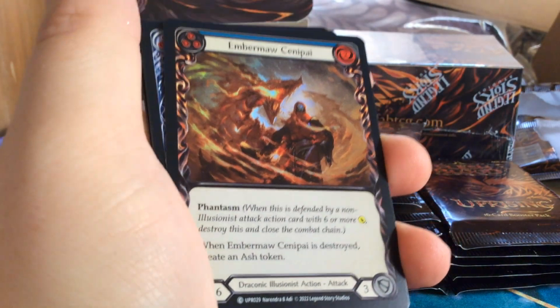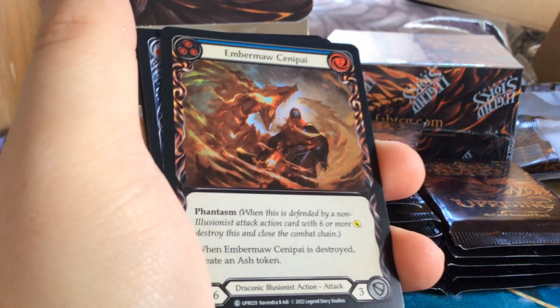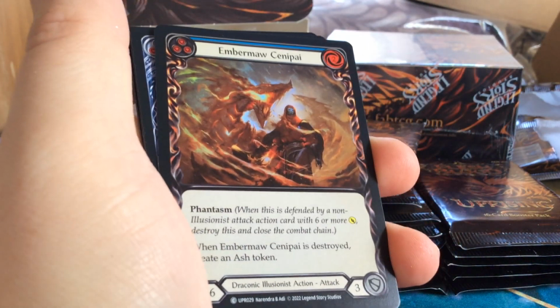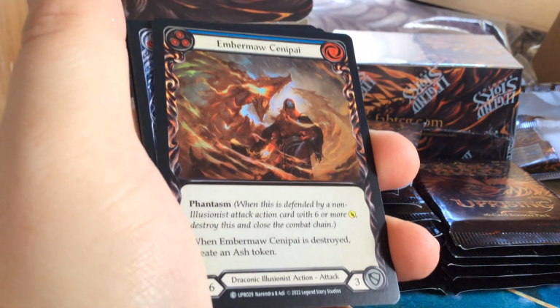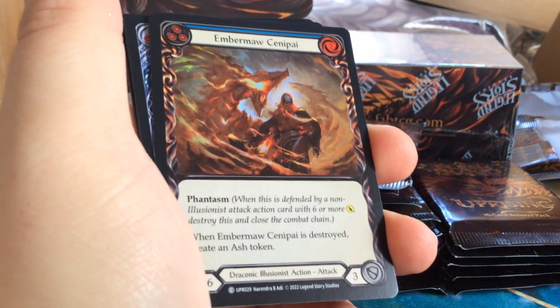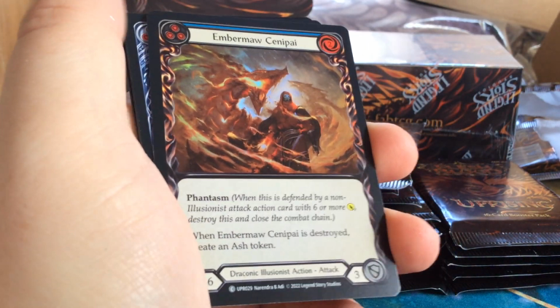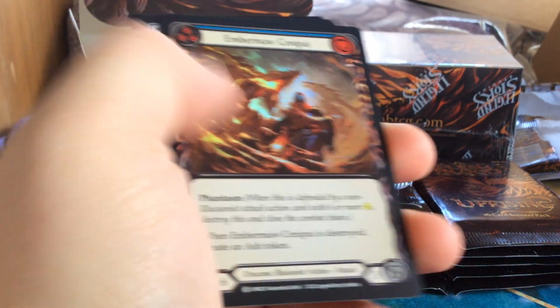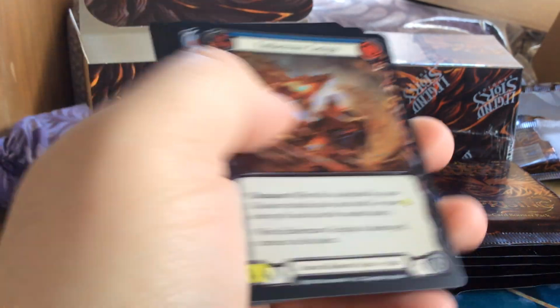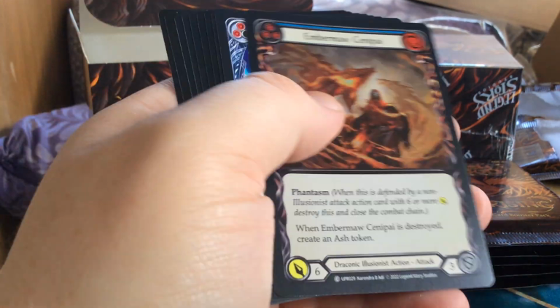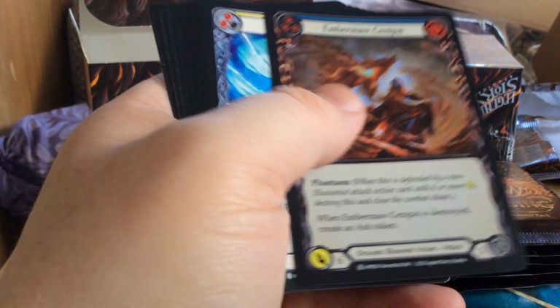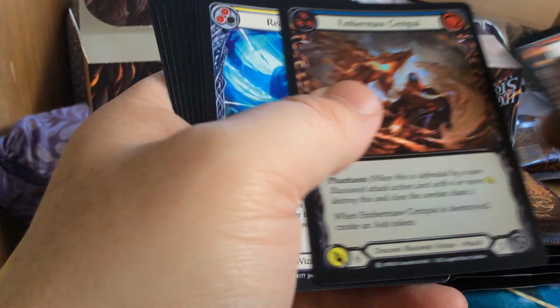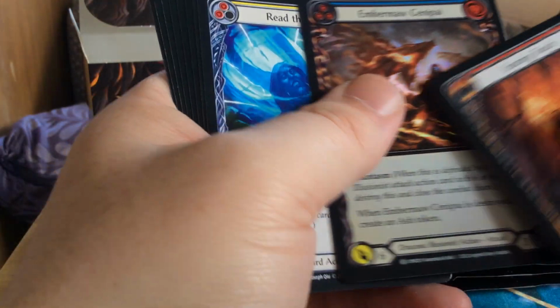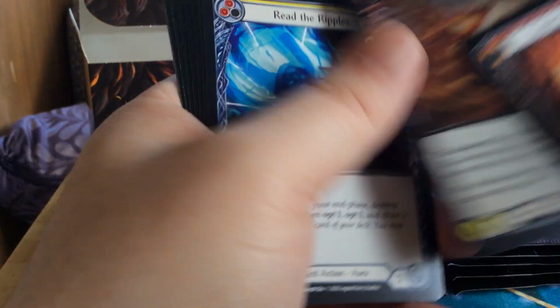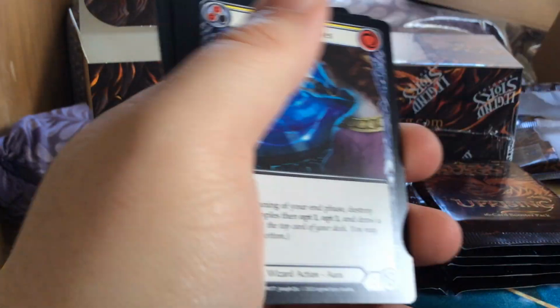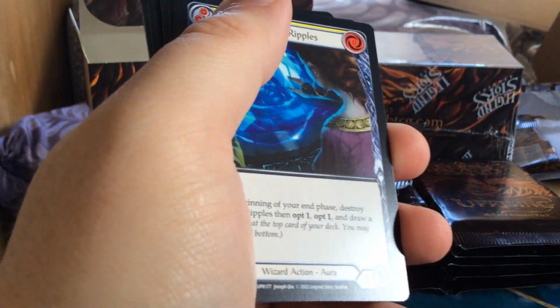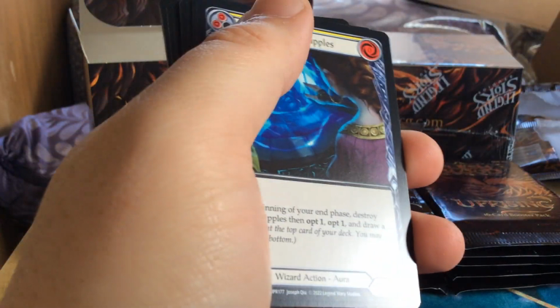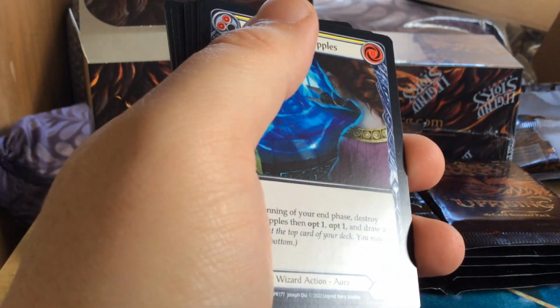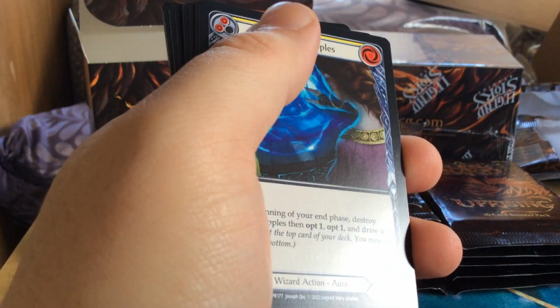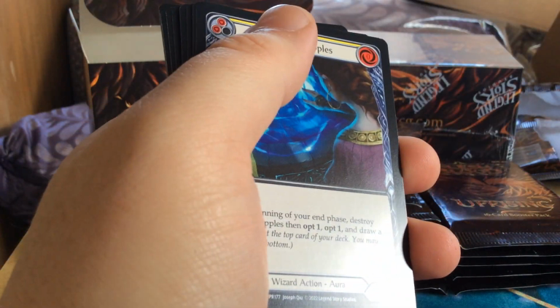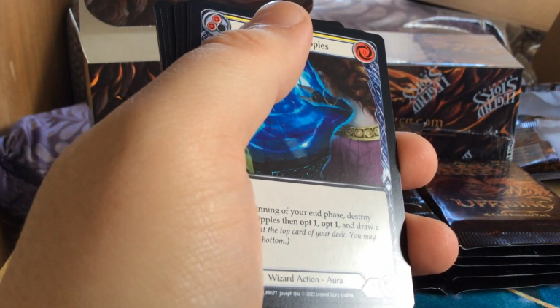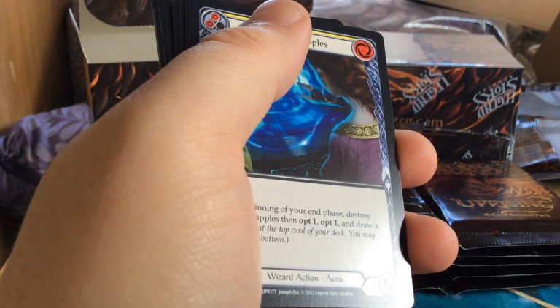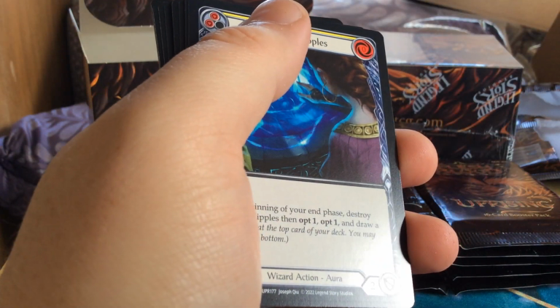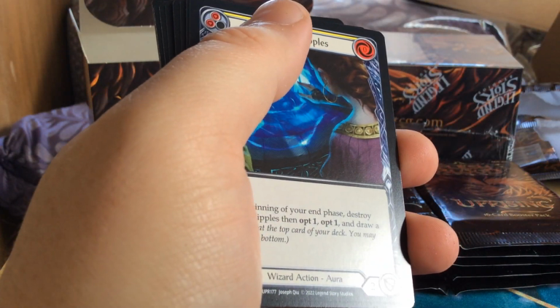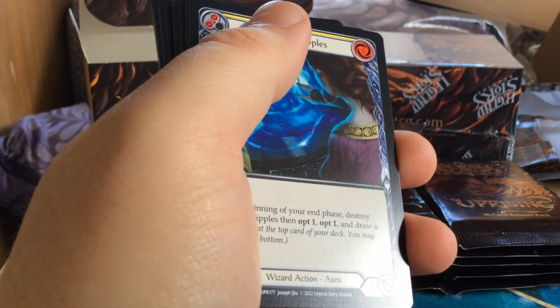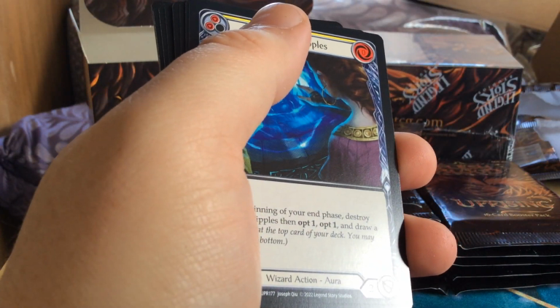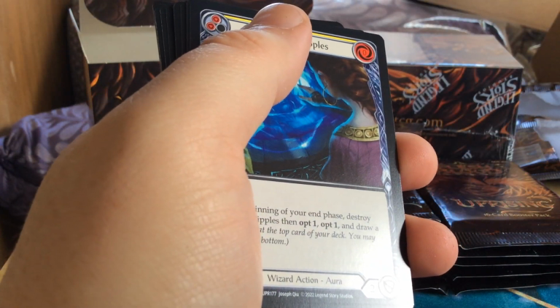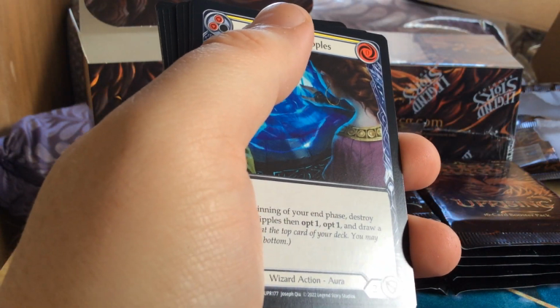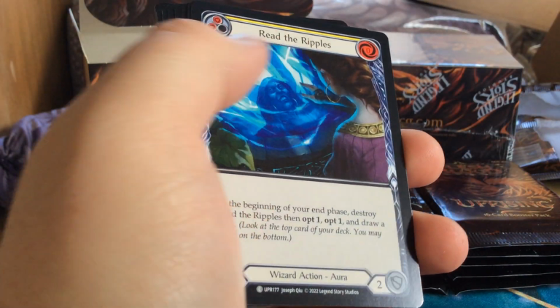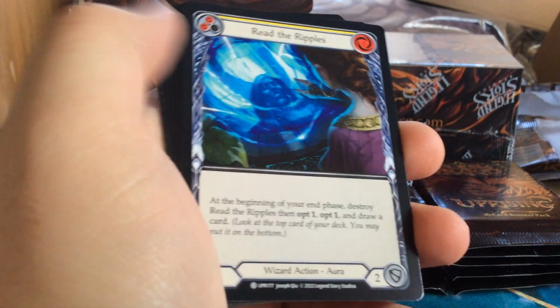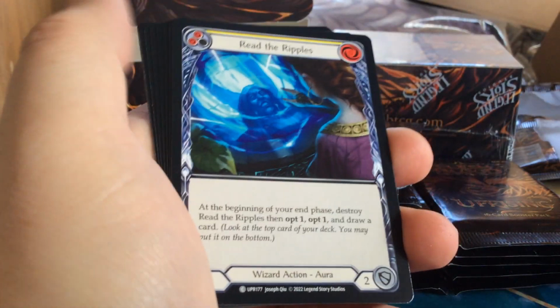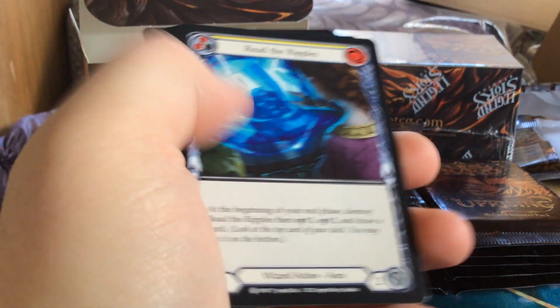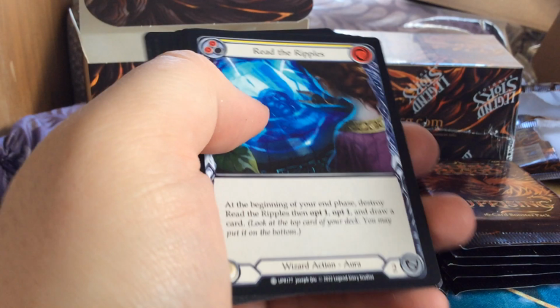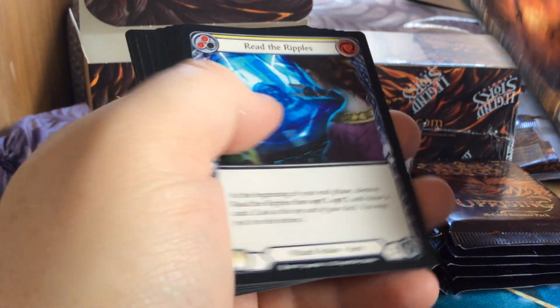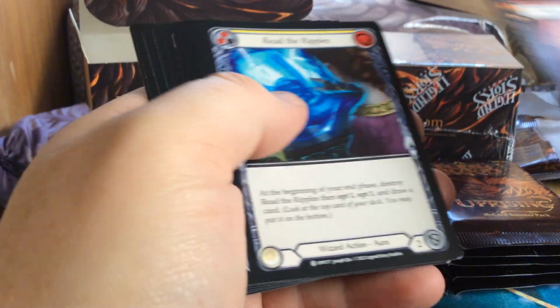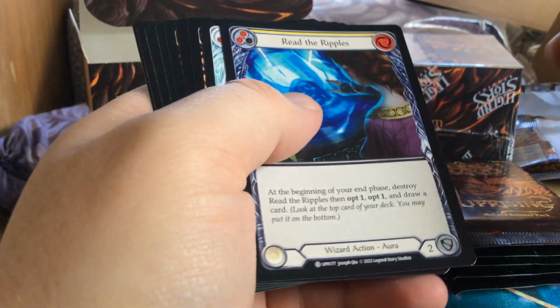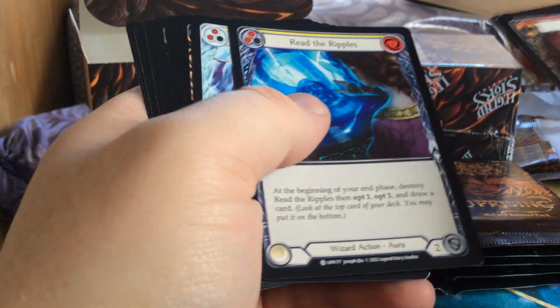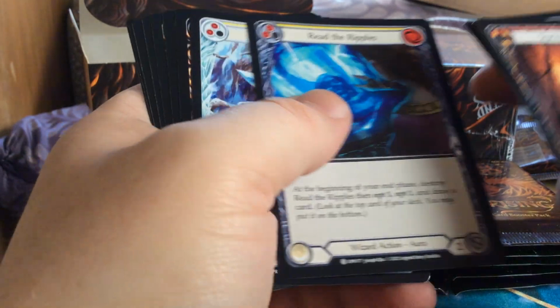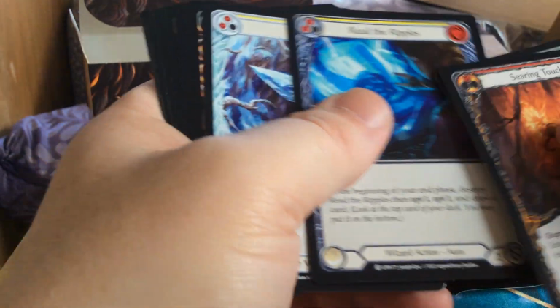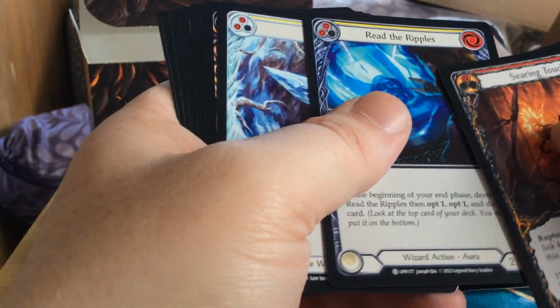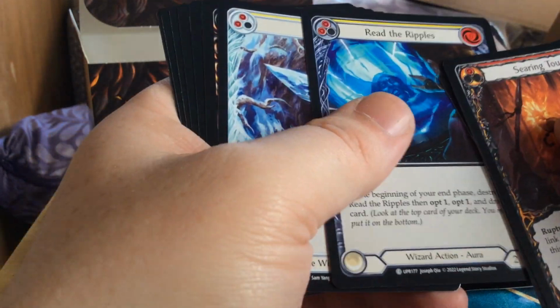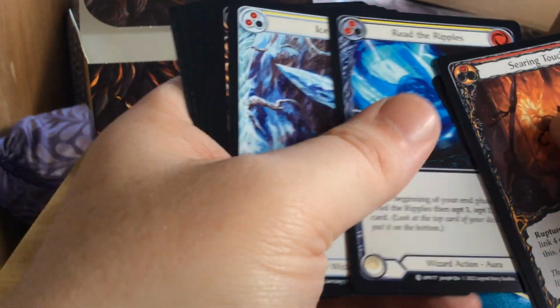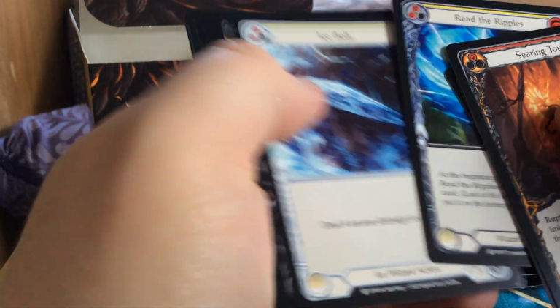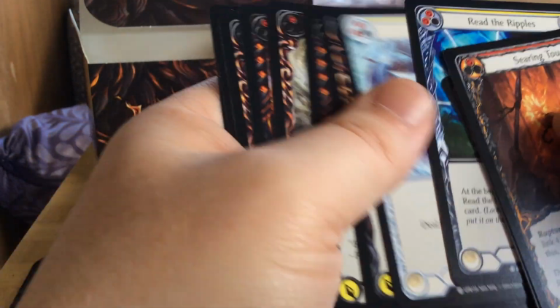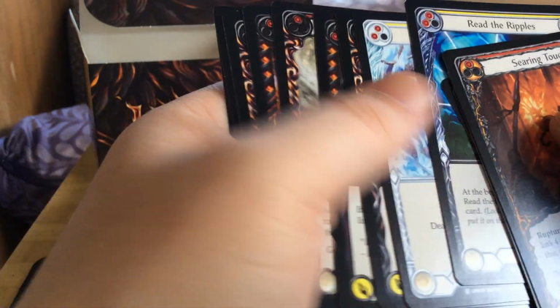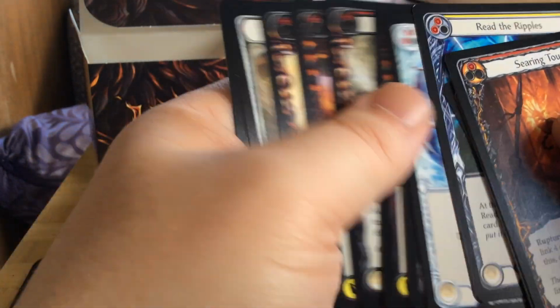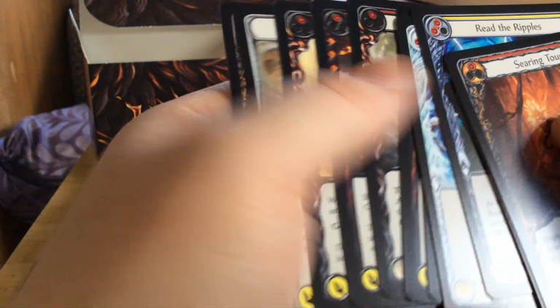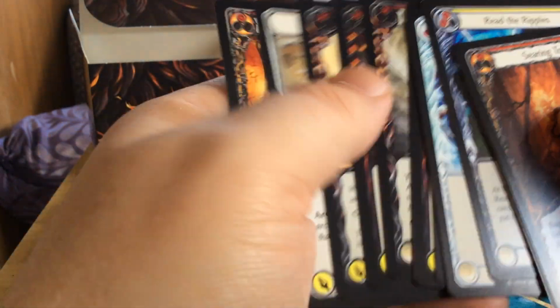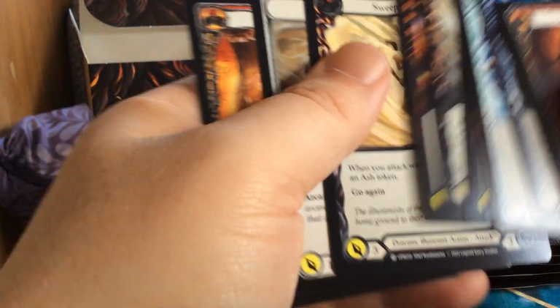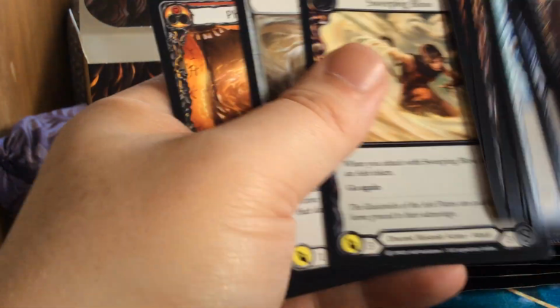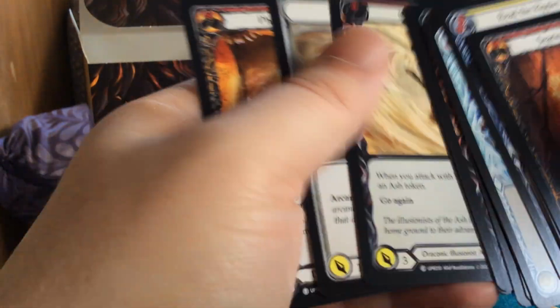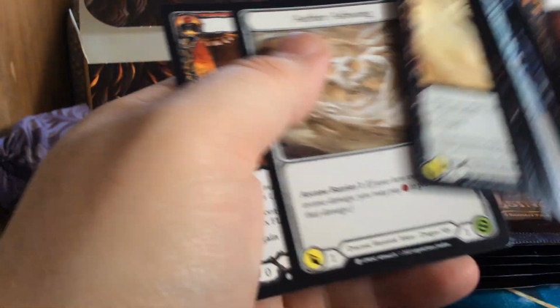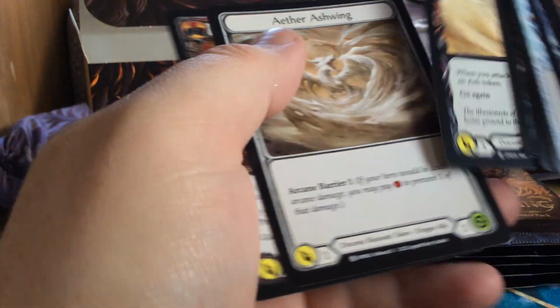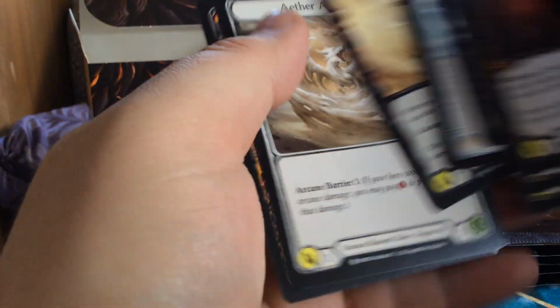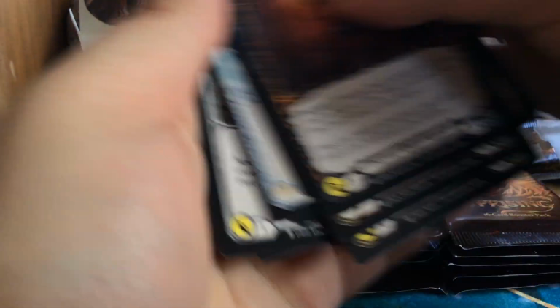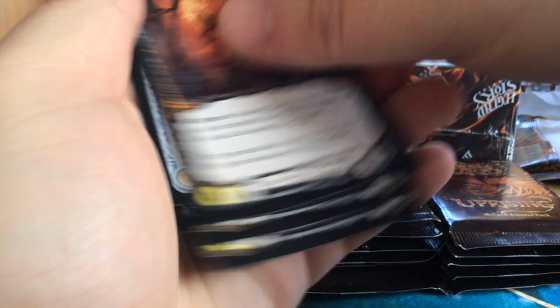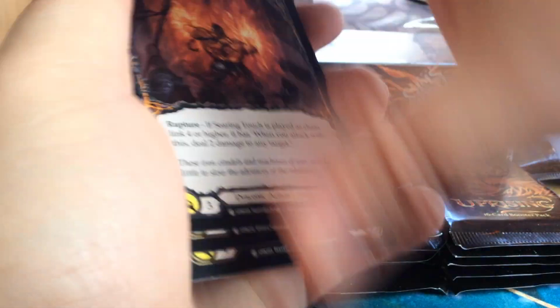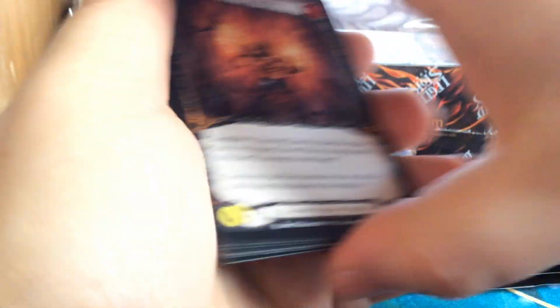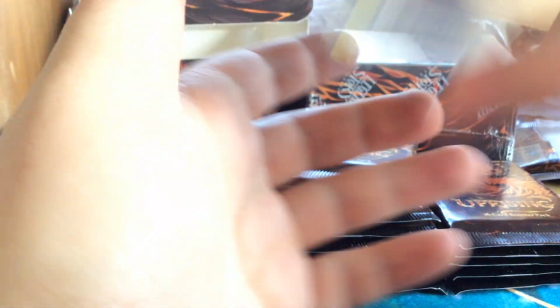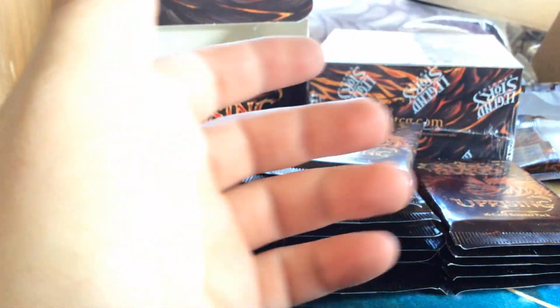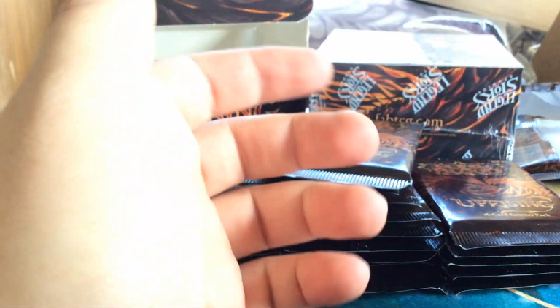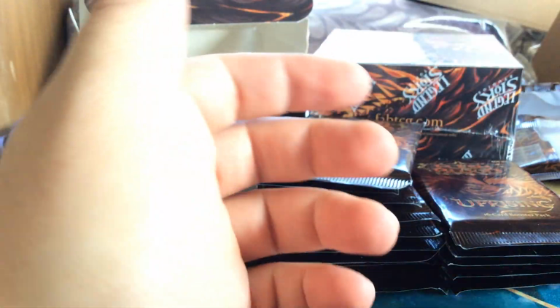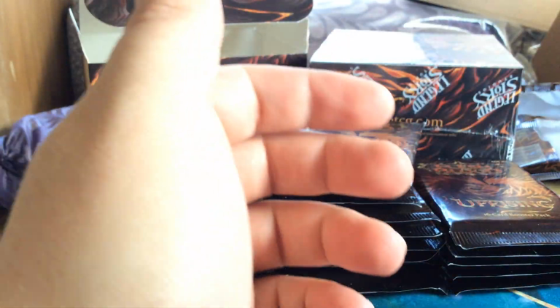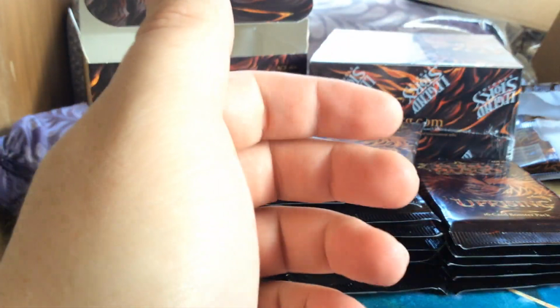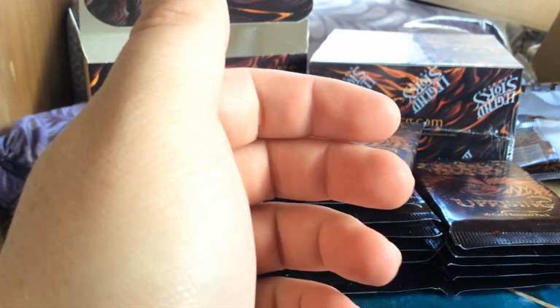Got an Embermars anyway — that's a rainbow foil, of course. That's what I was looking for.